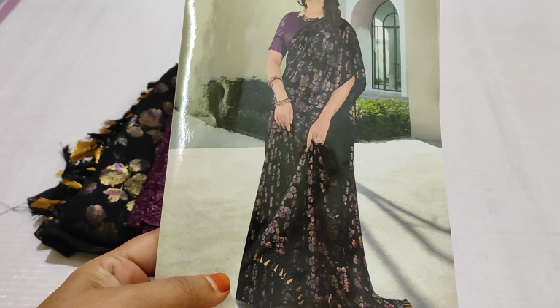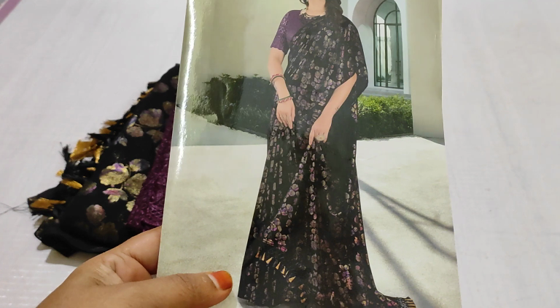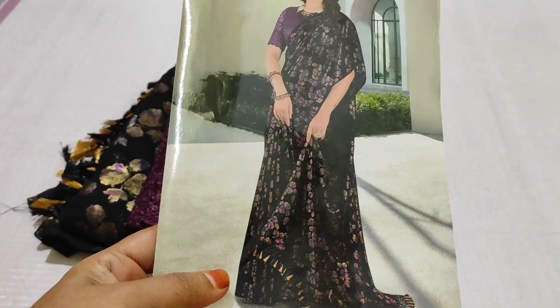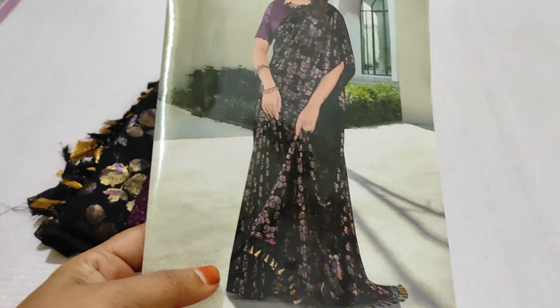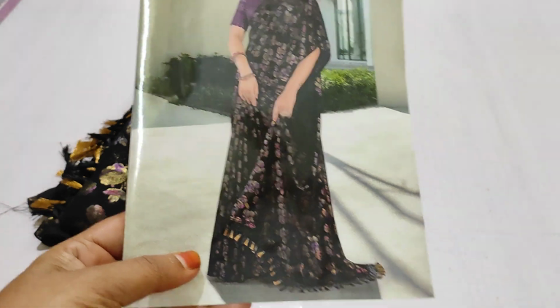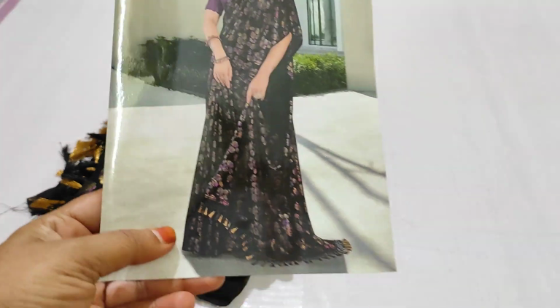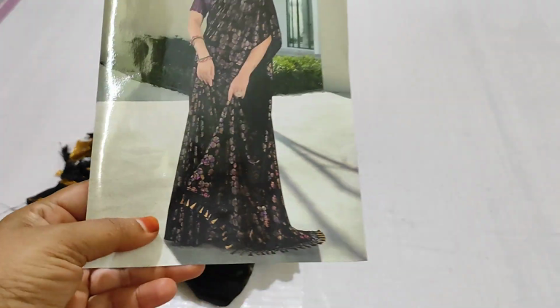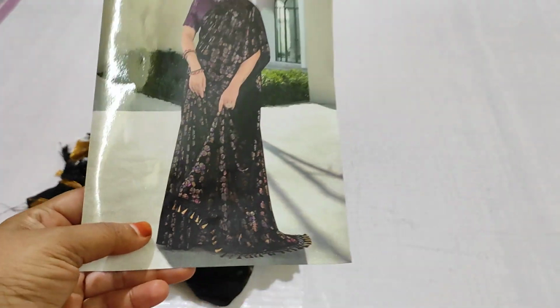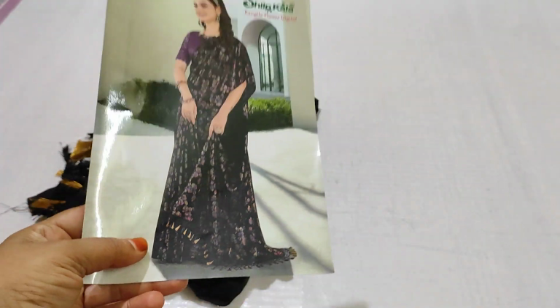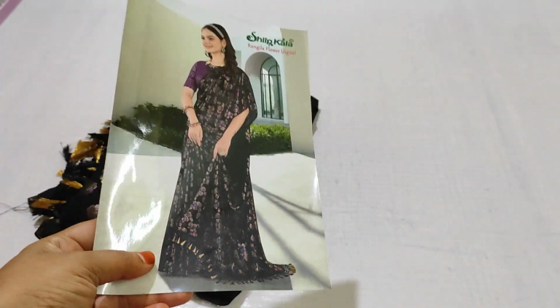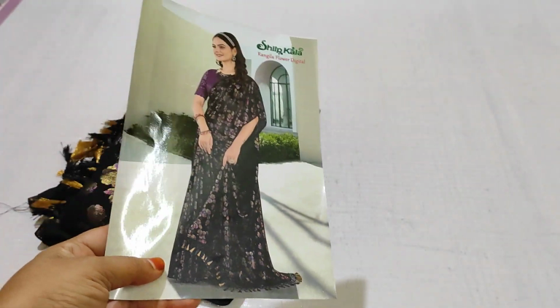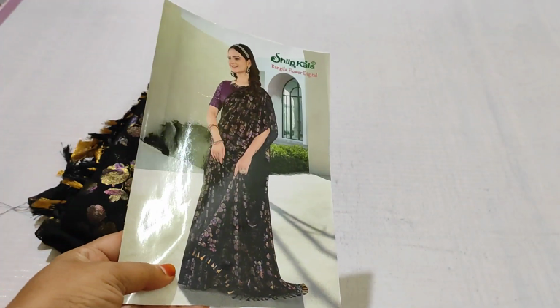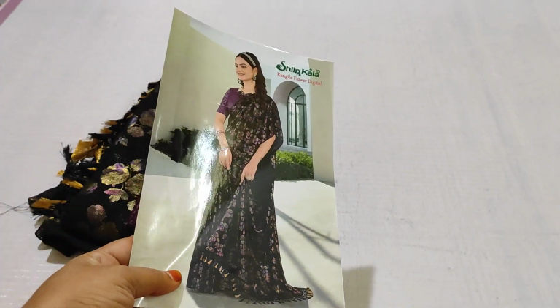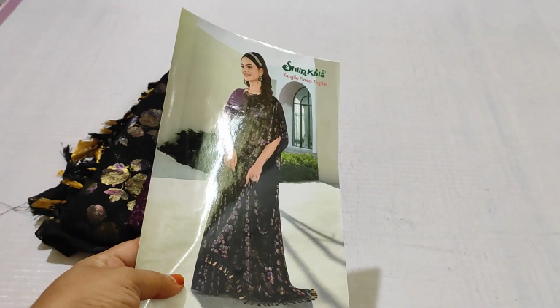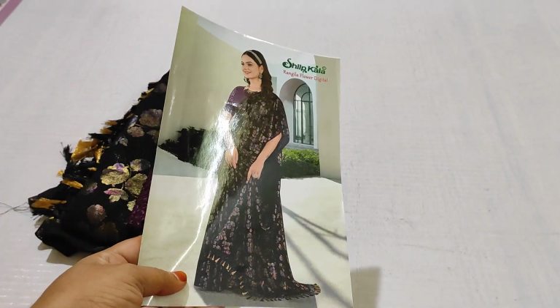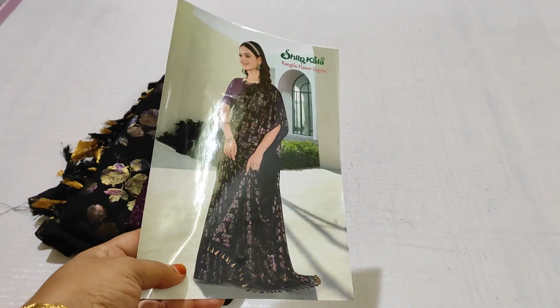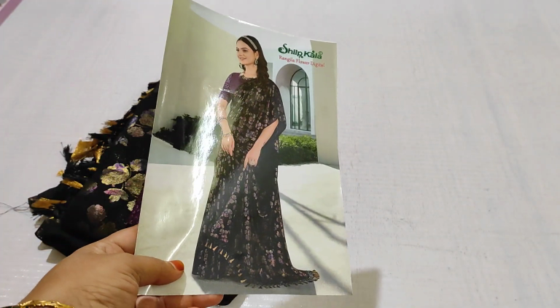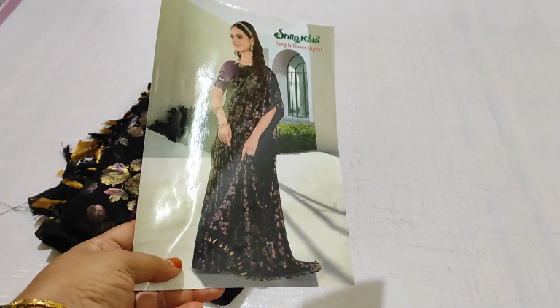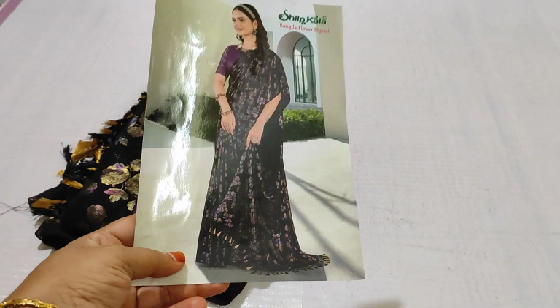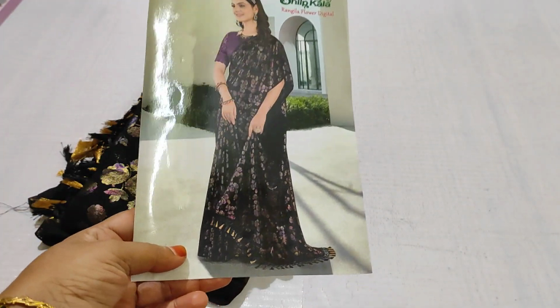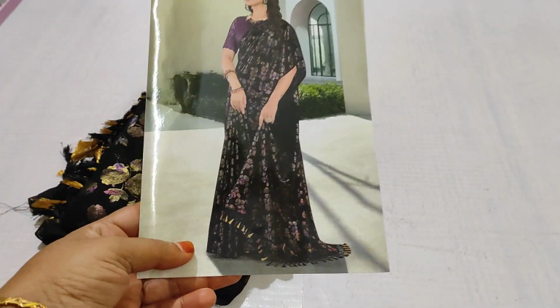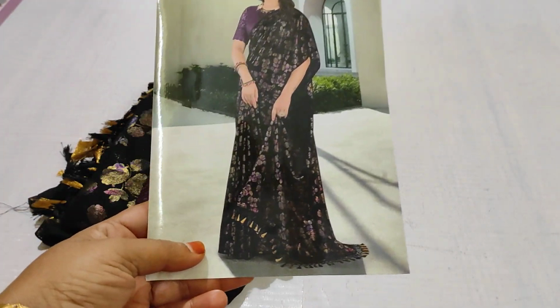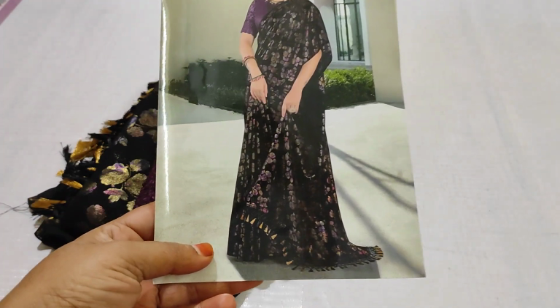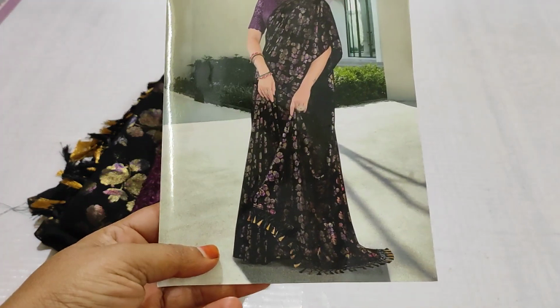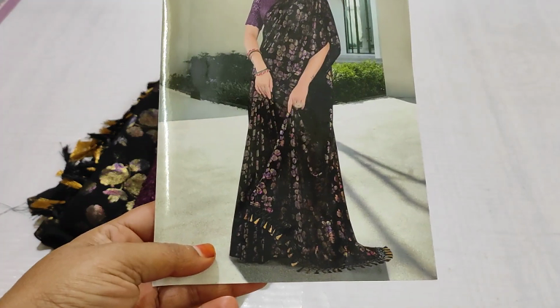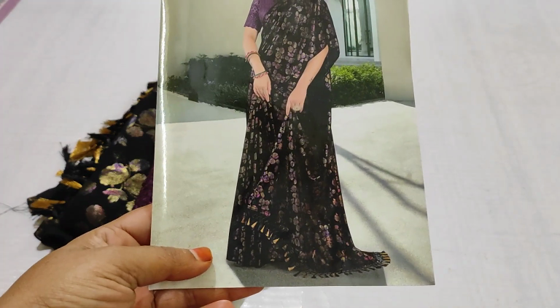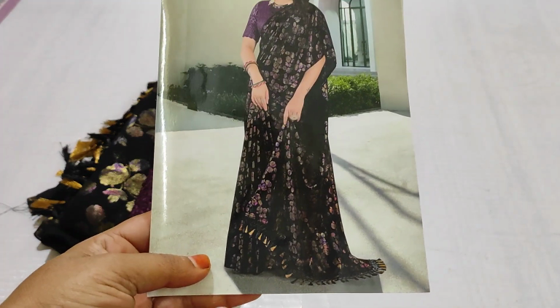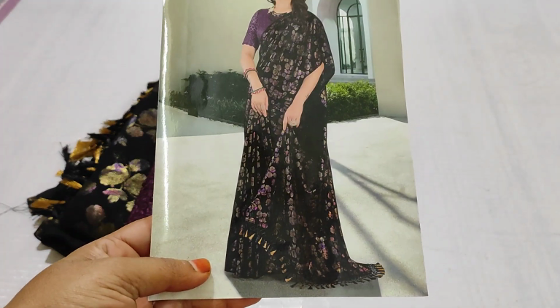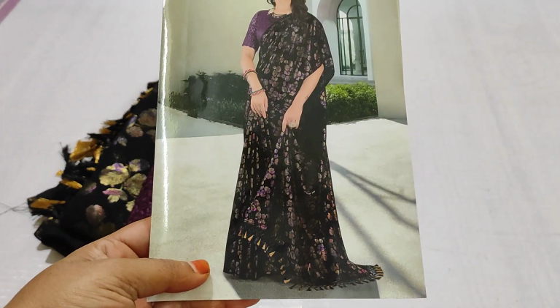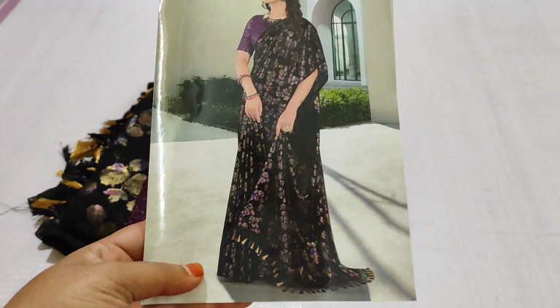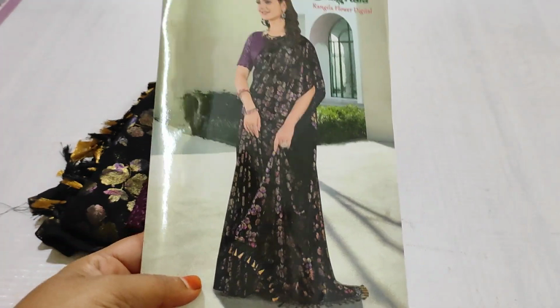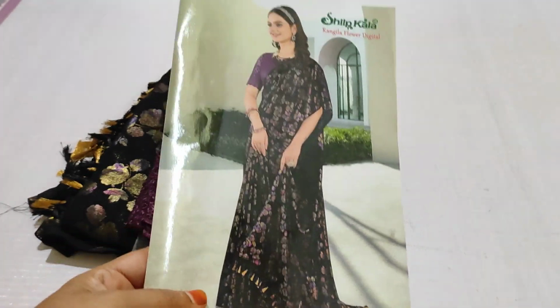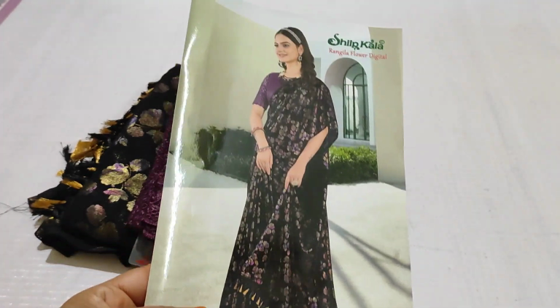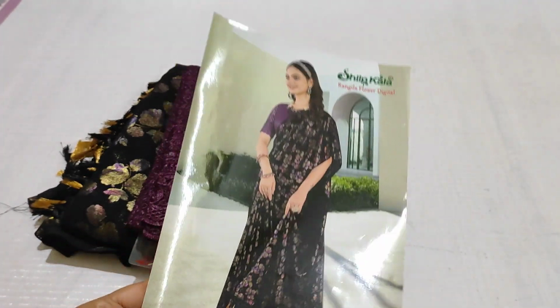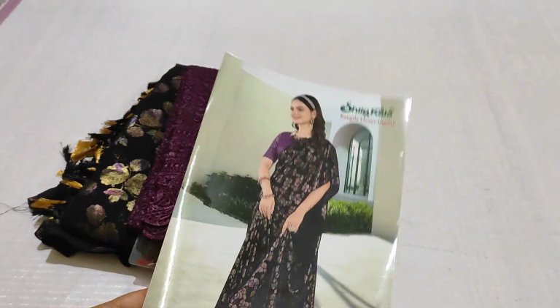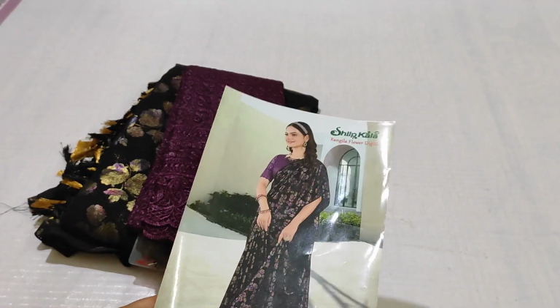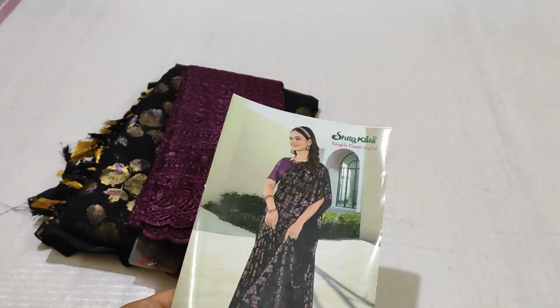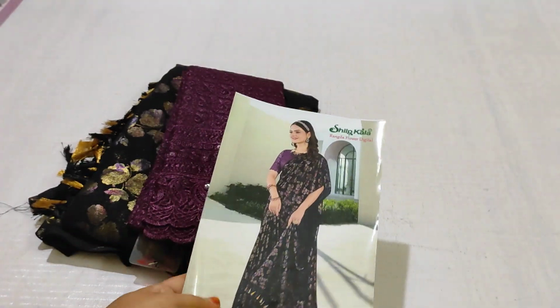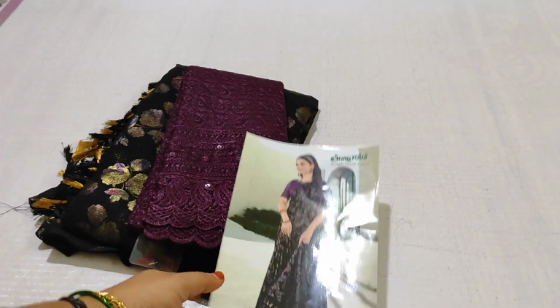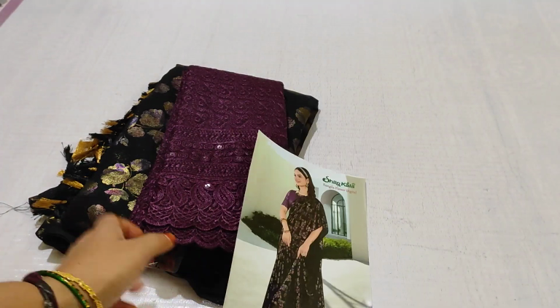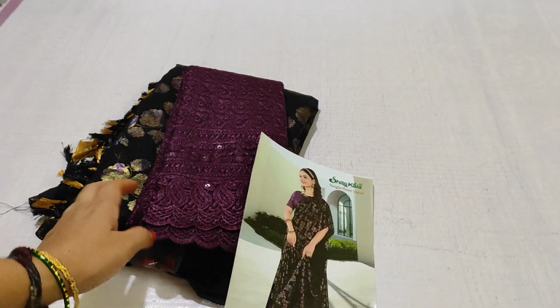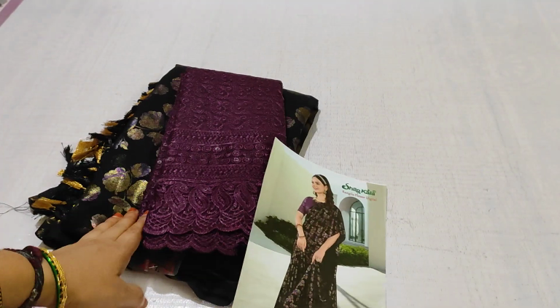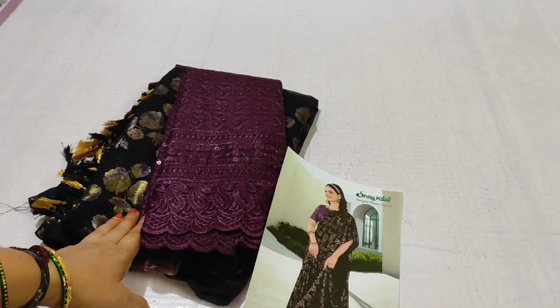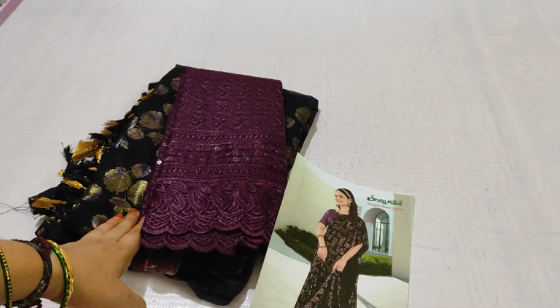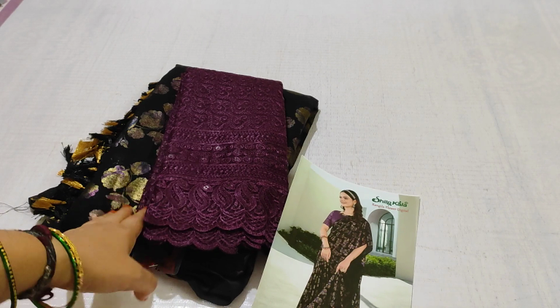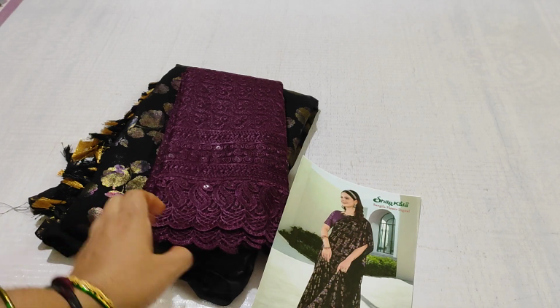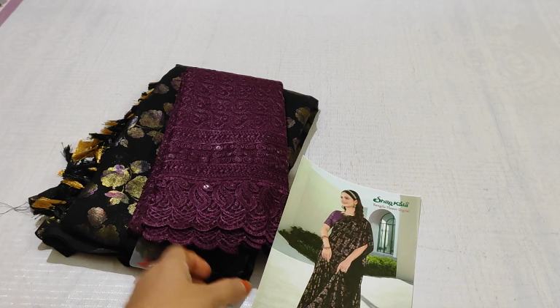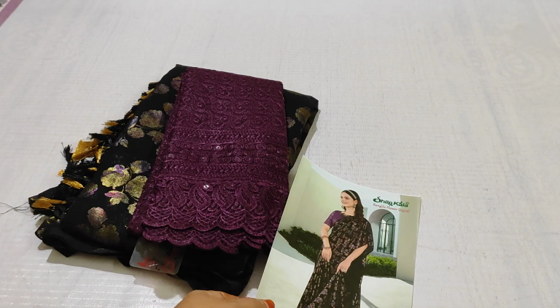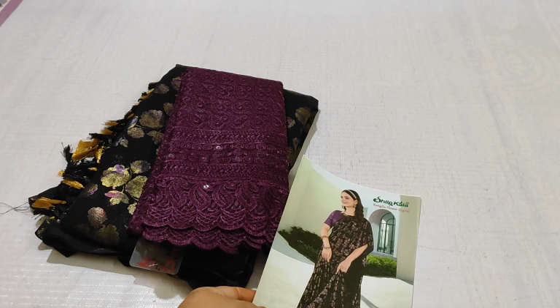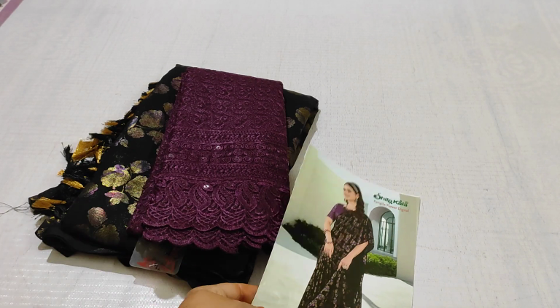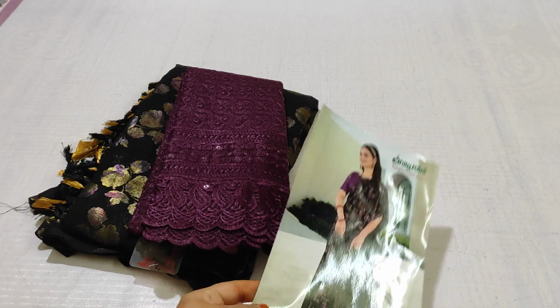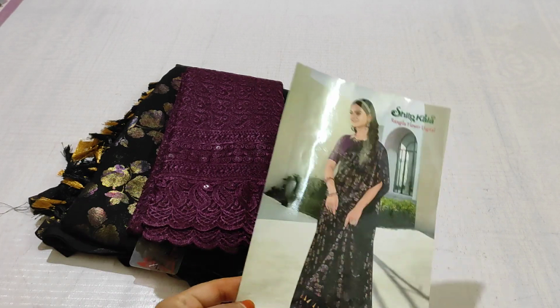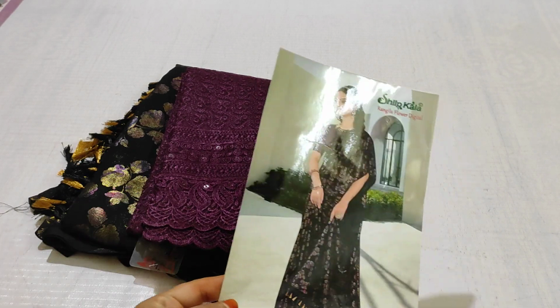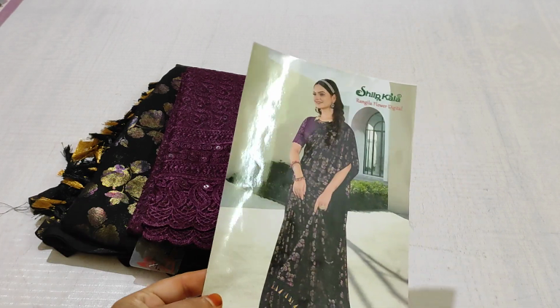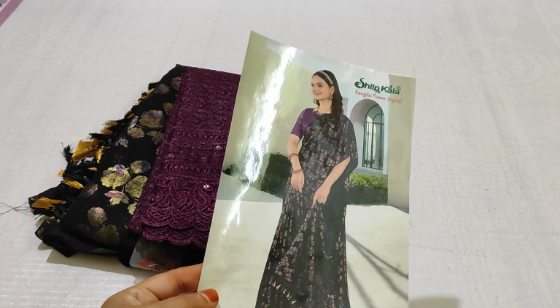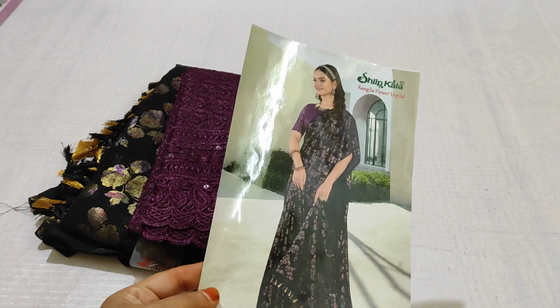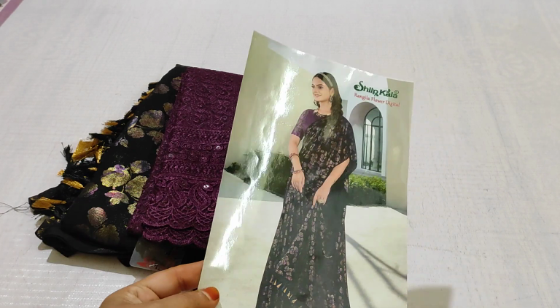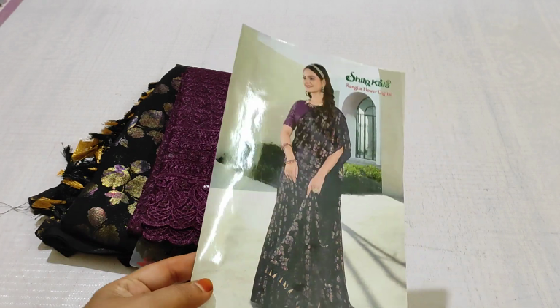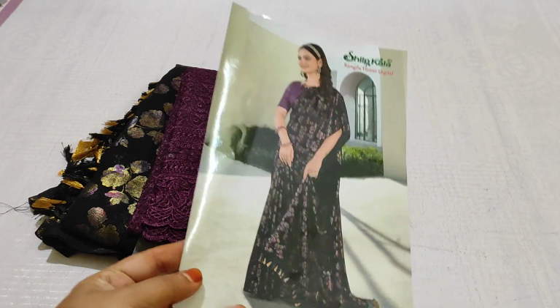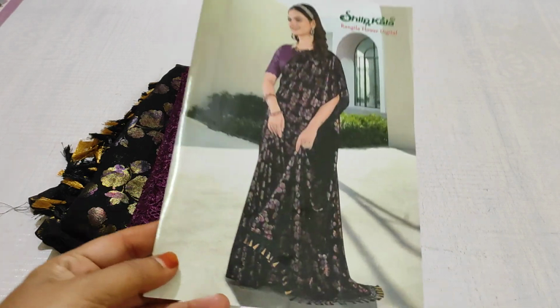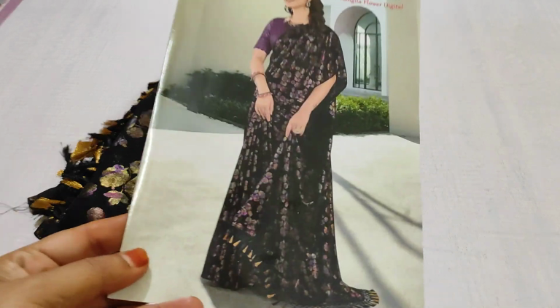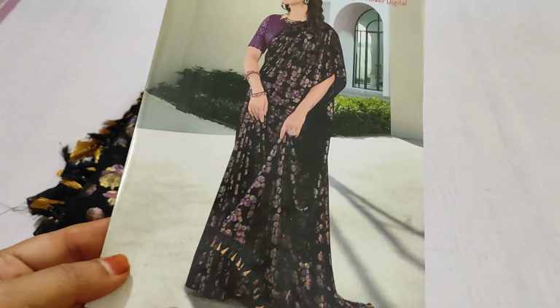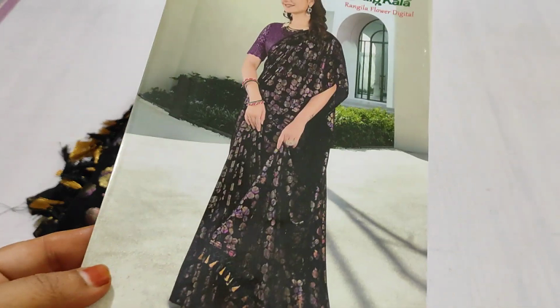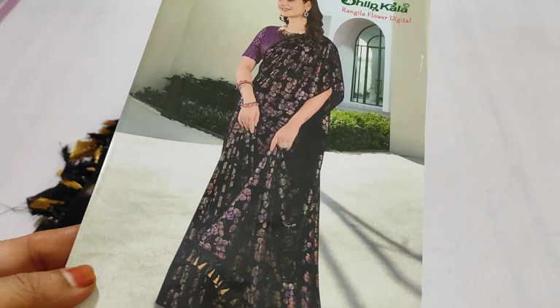Hello and welcome to Shweta Potik. I am presenting a black color combination with gold color combination.